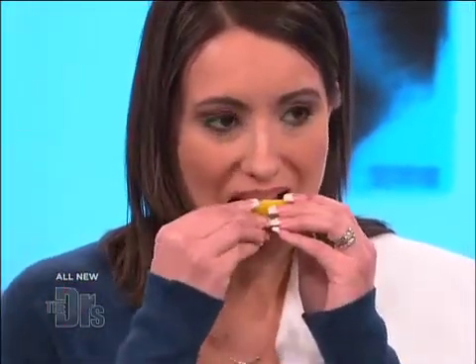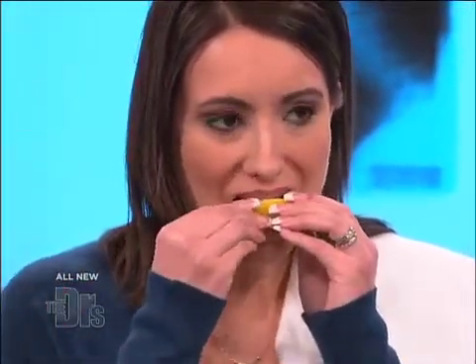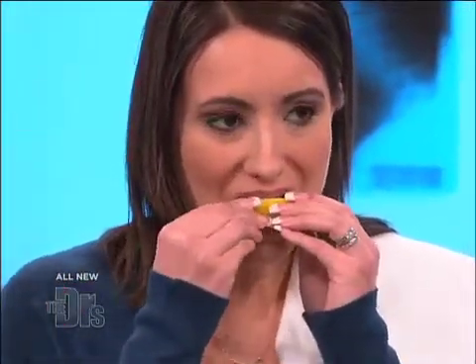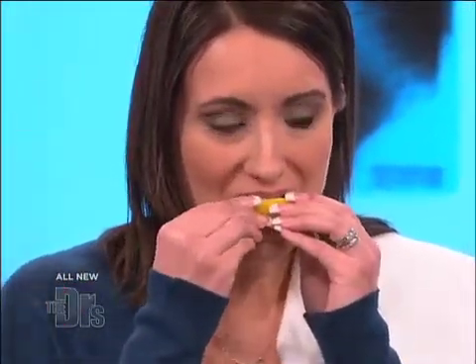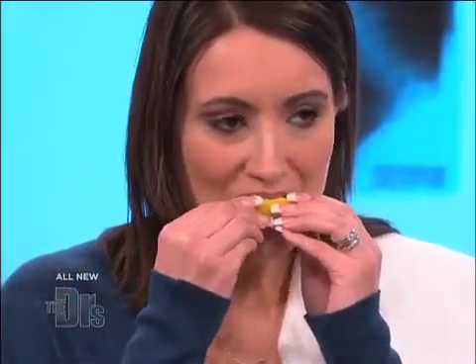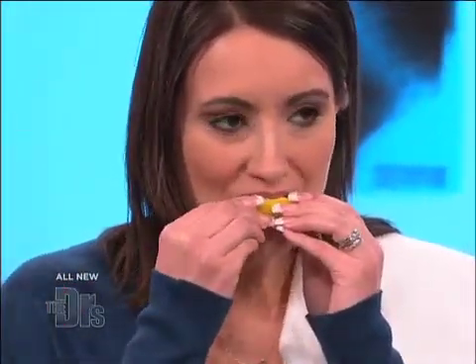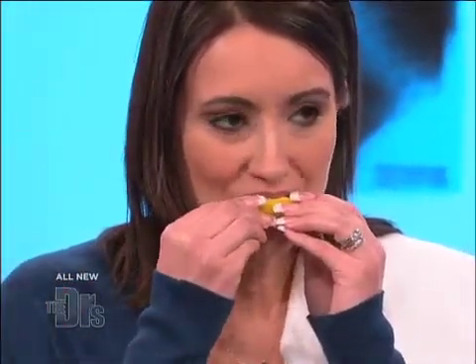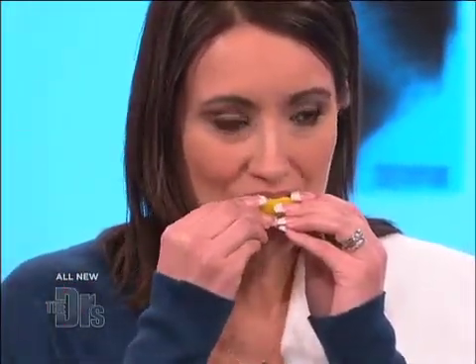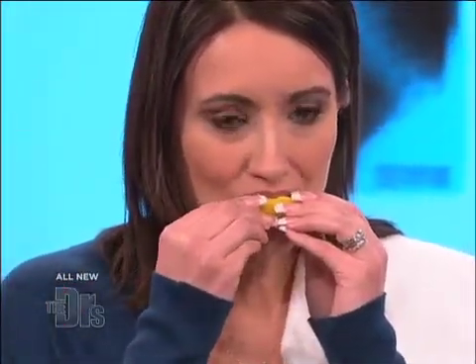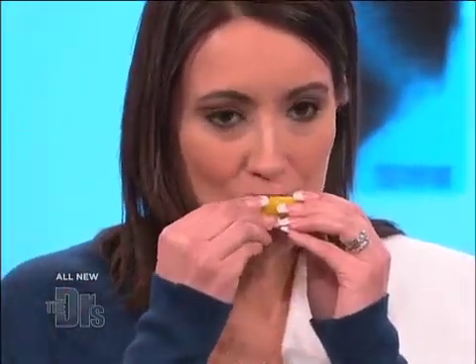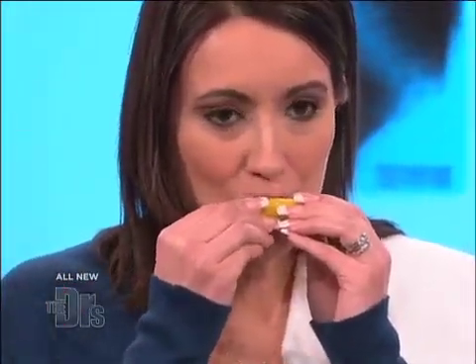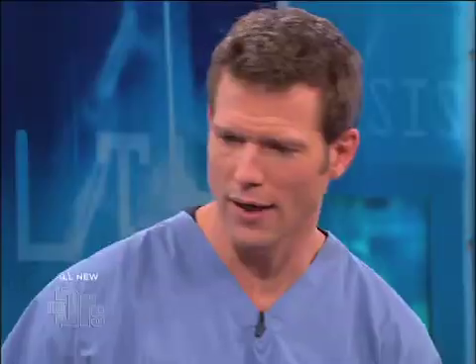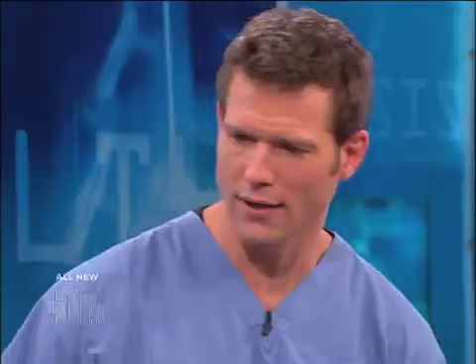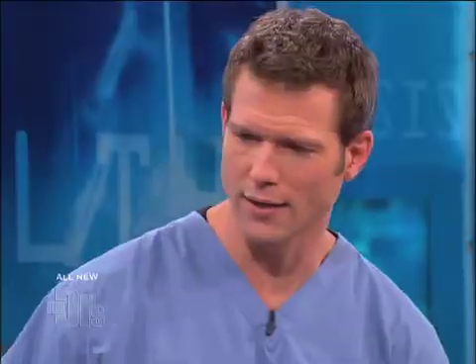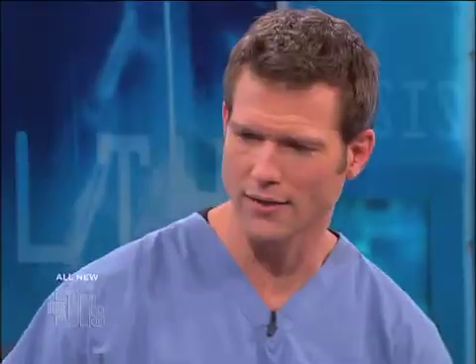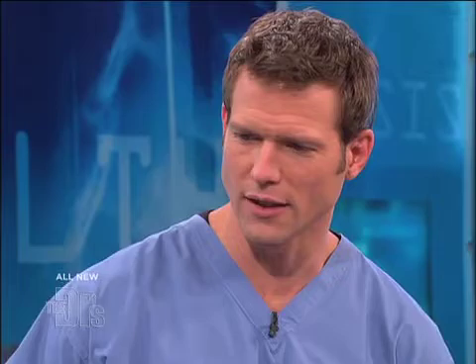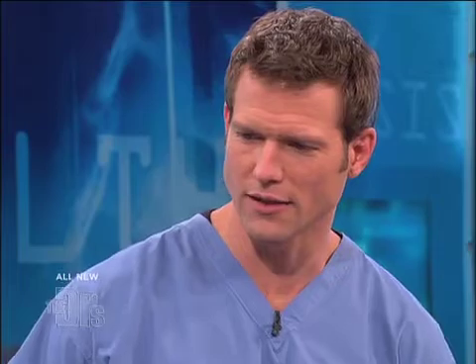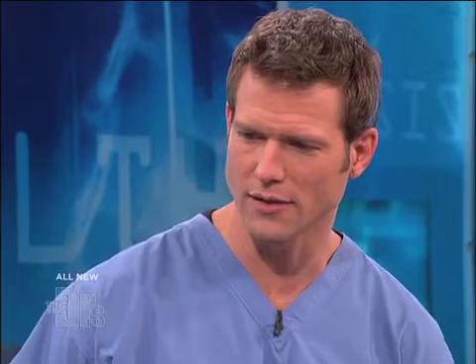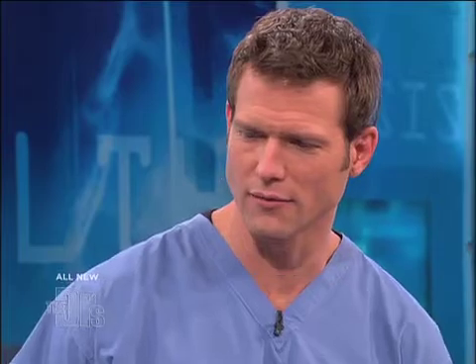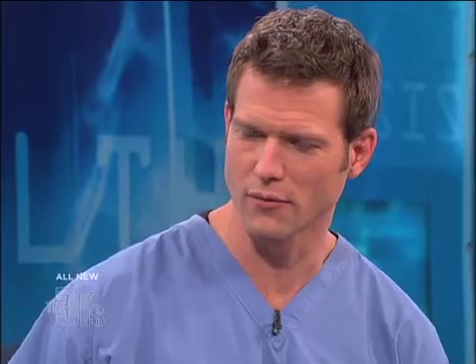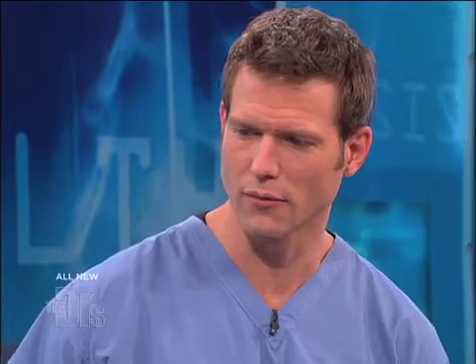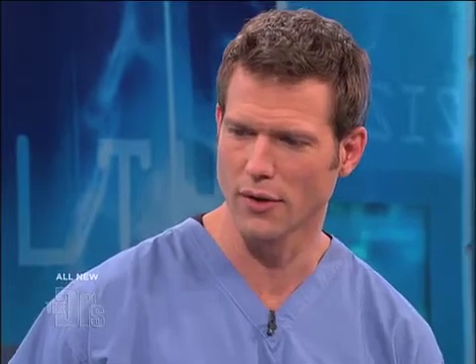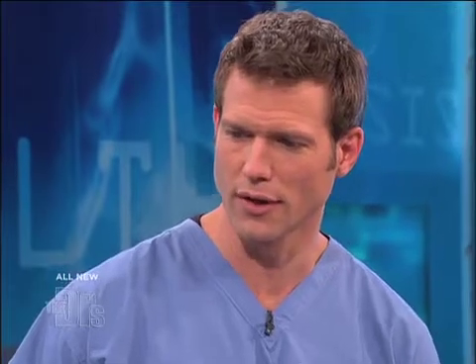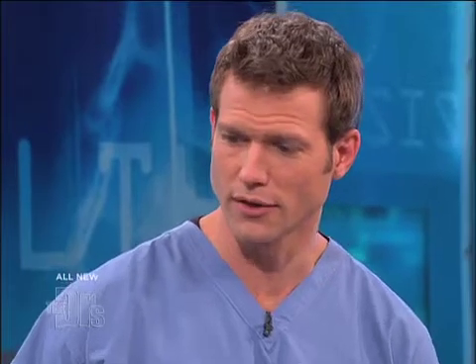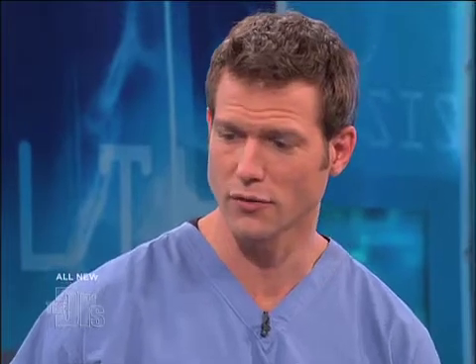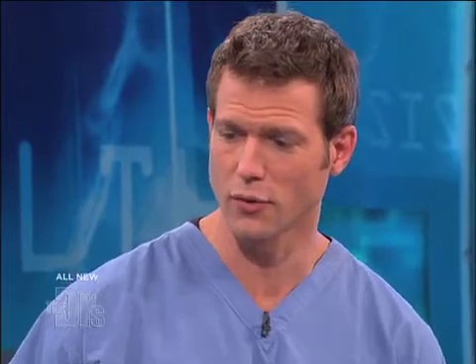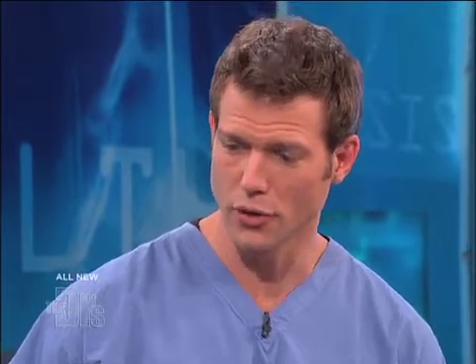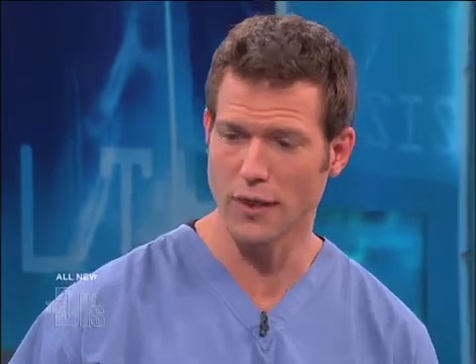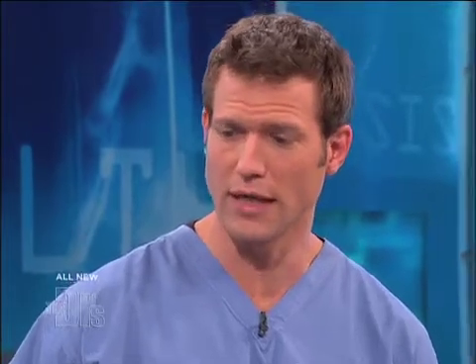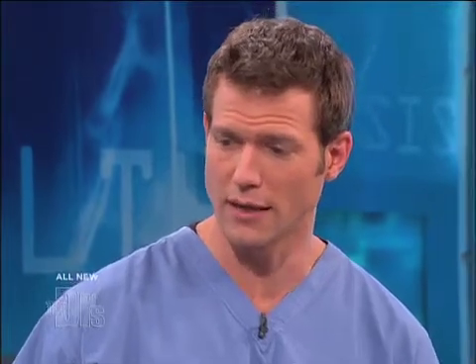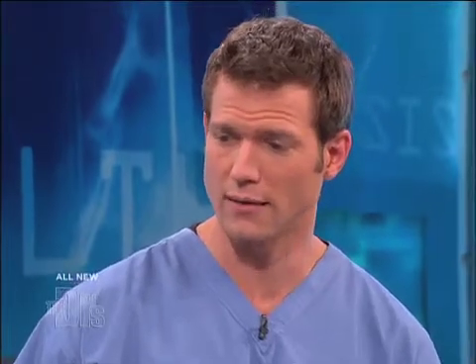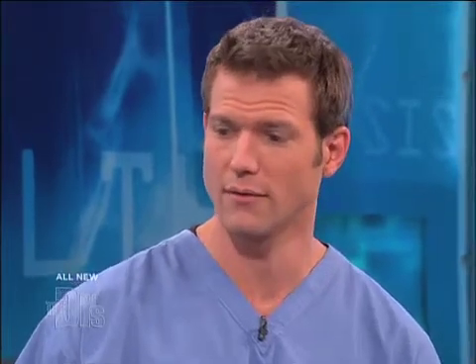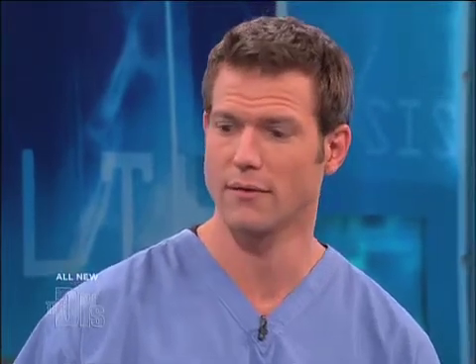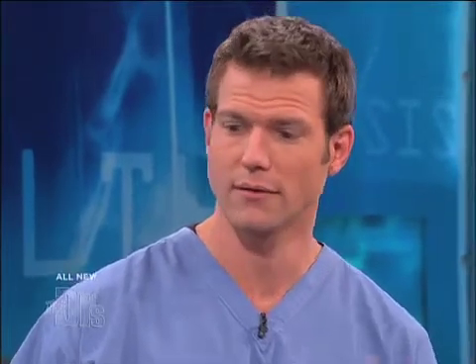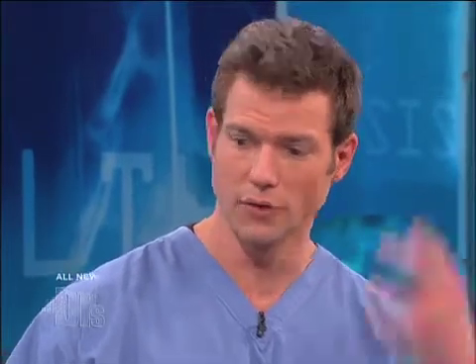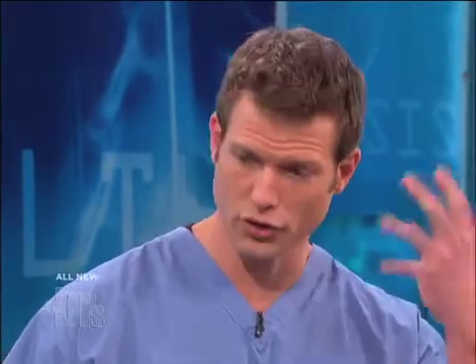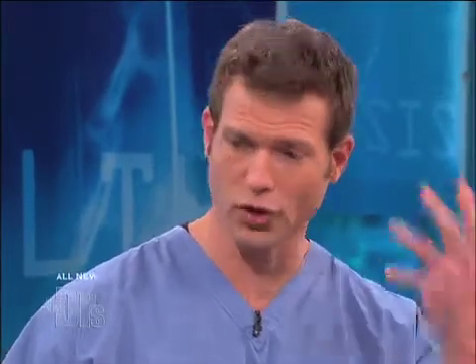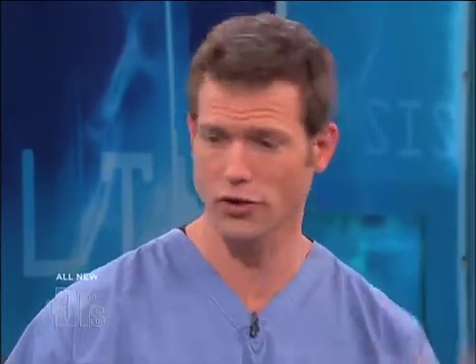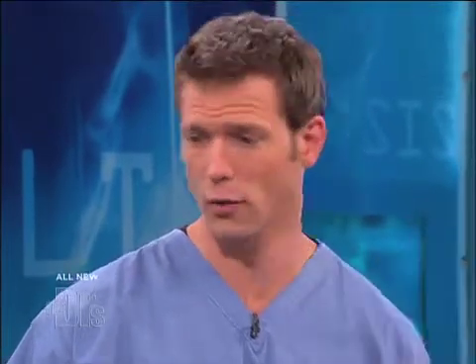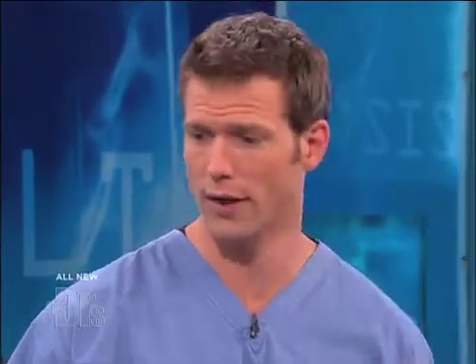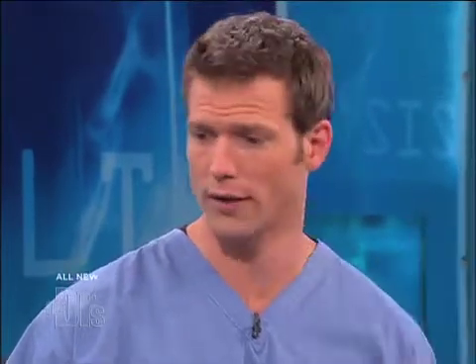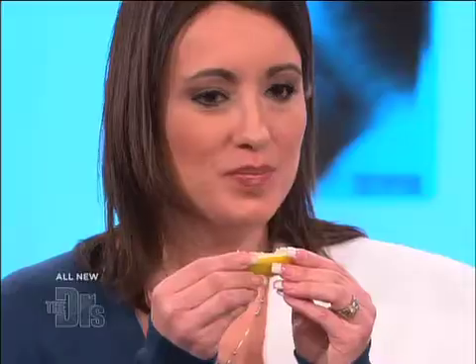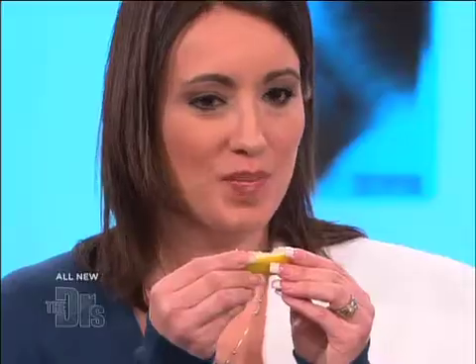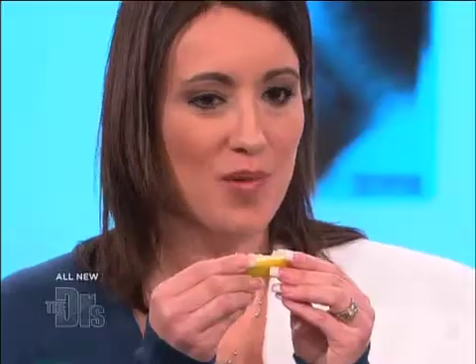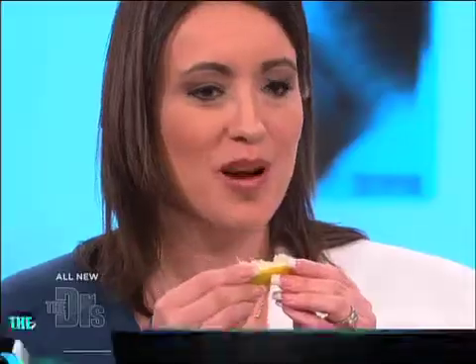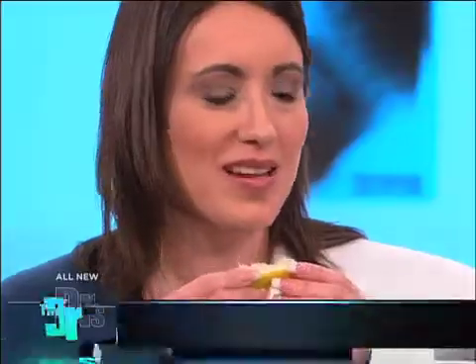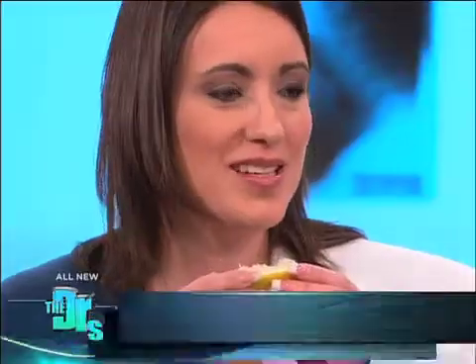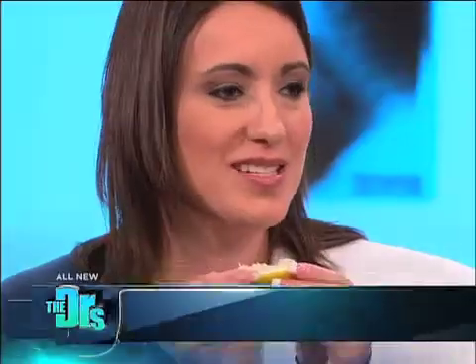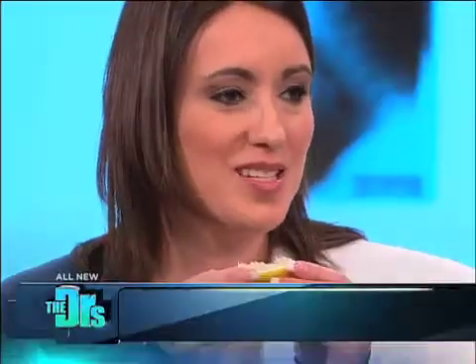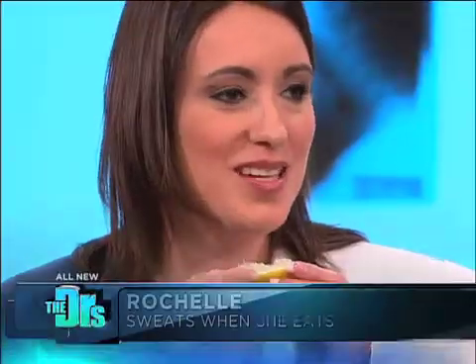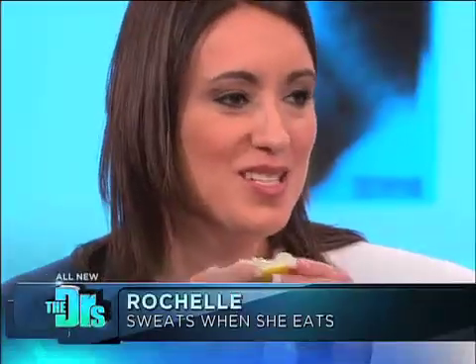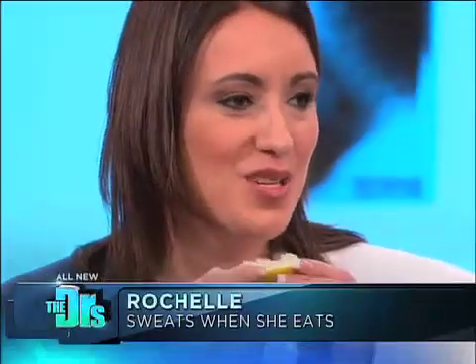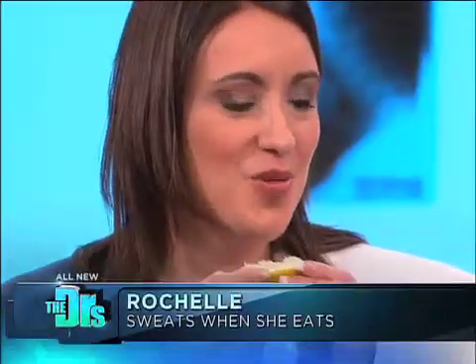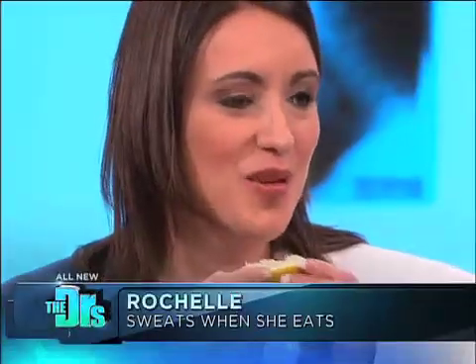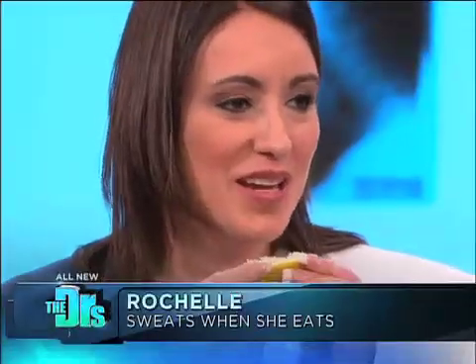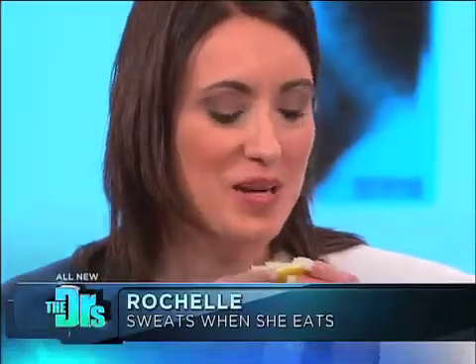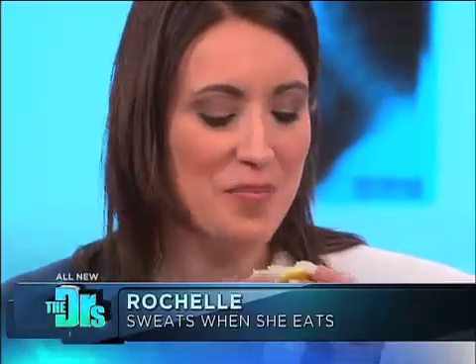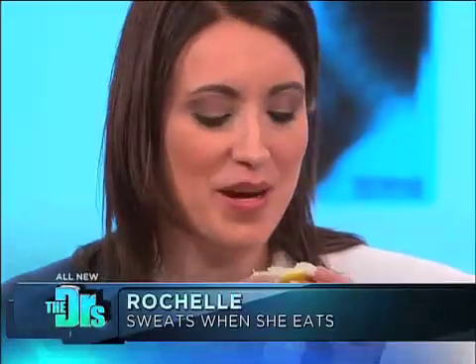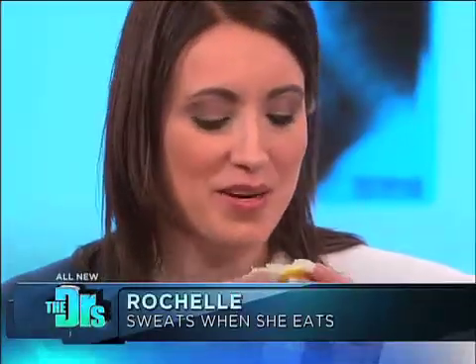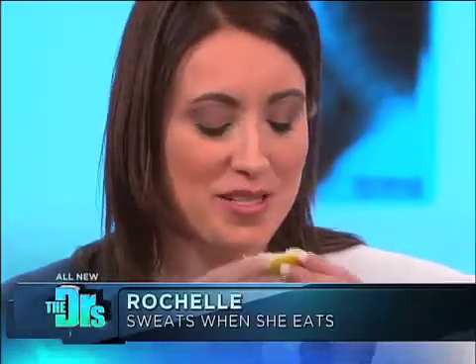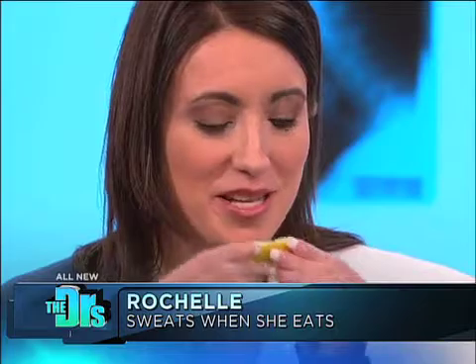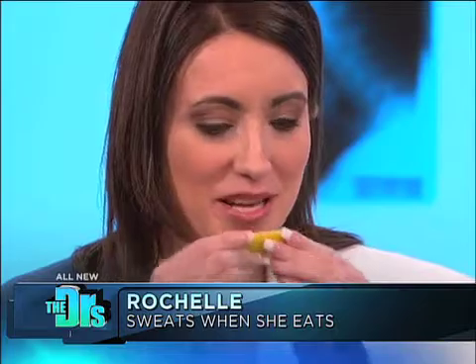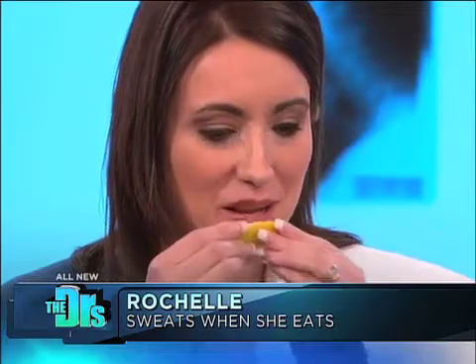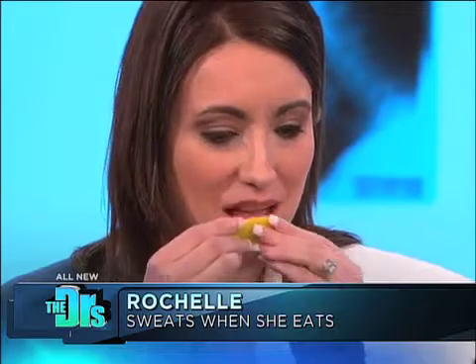This isn't painful at all, right? It's really just when you eat, you start sweating. It's annoying and embarrassing.